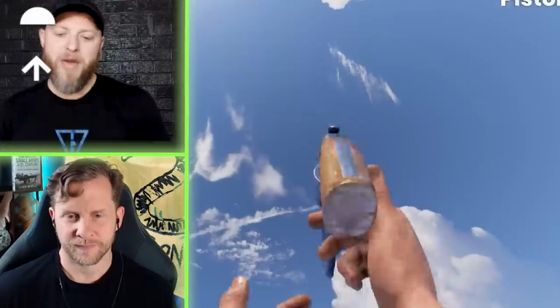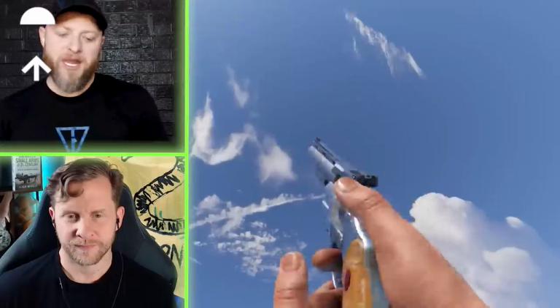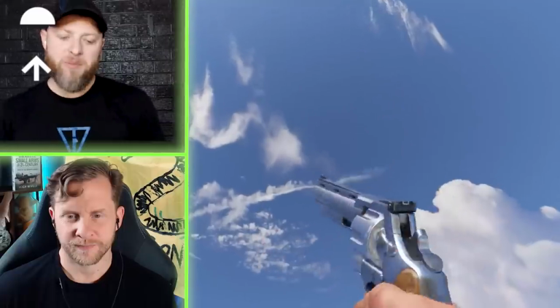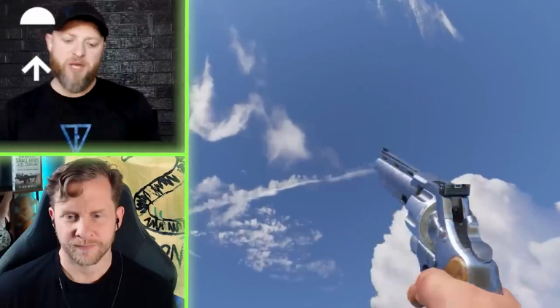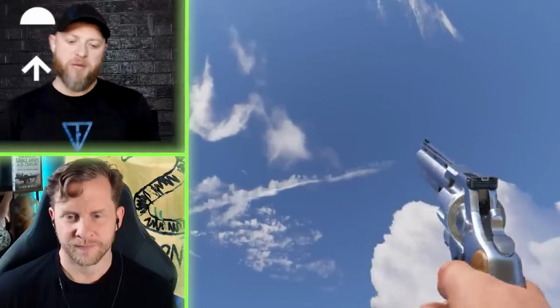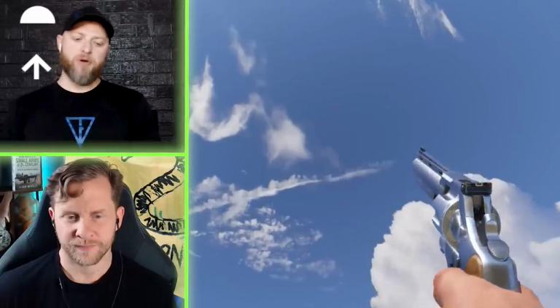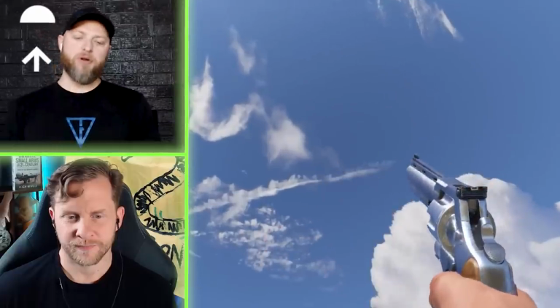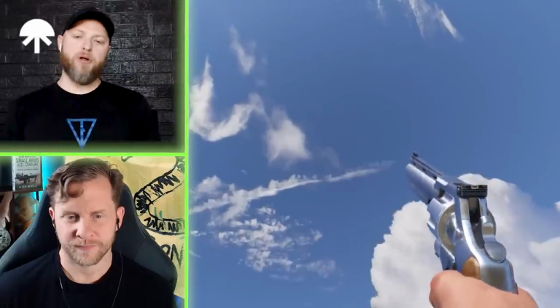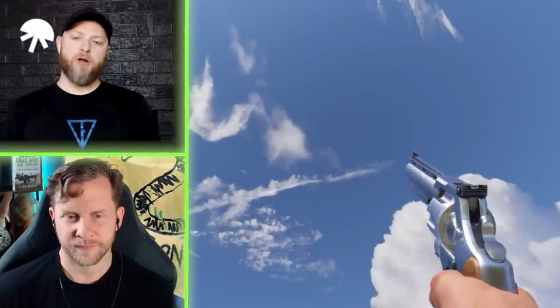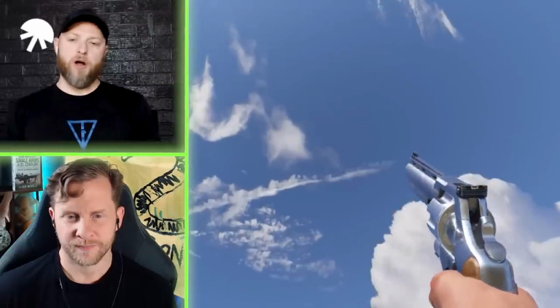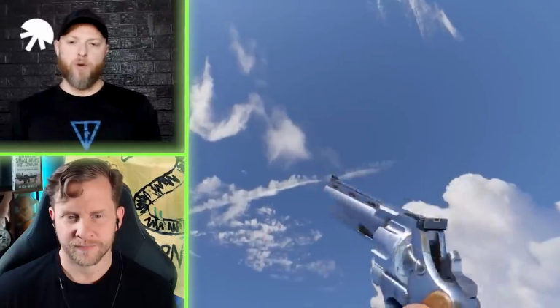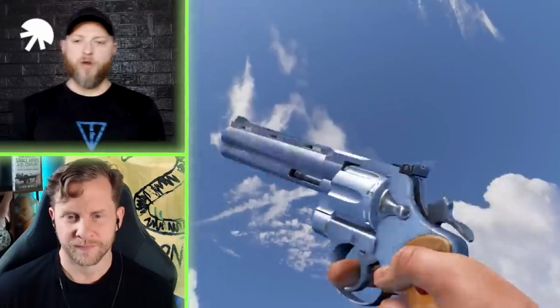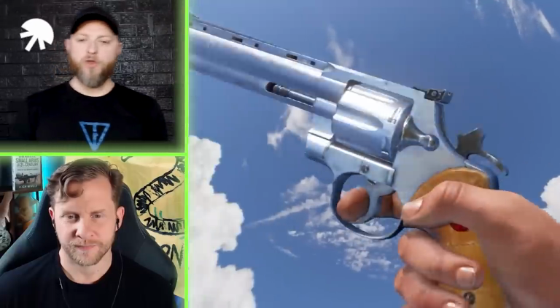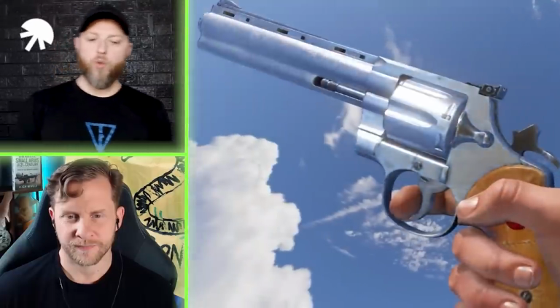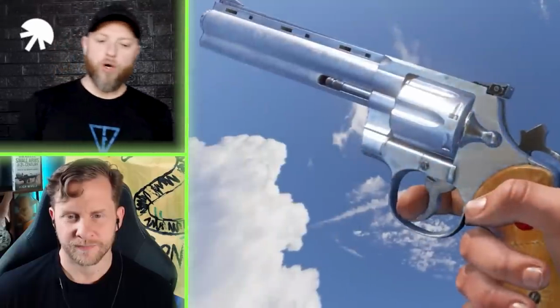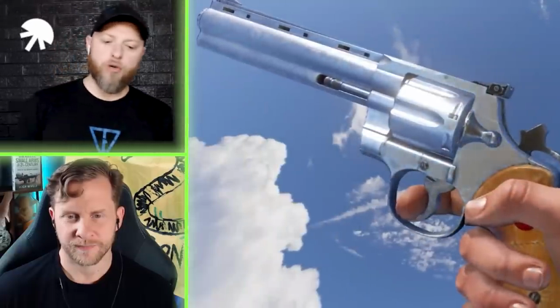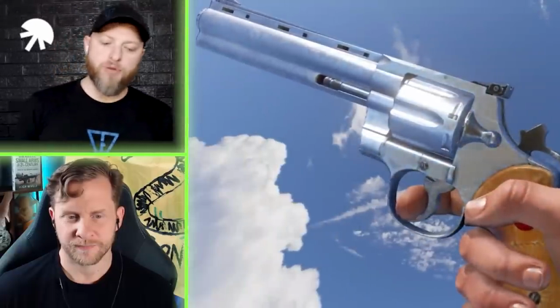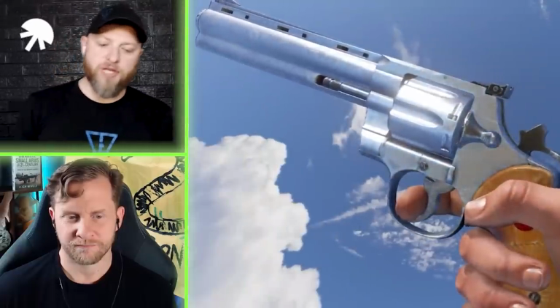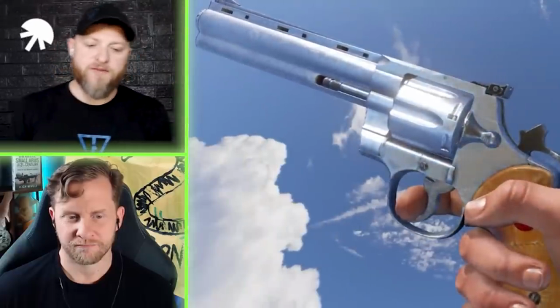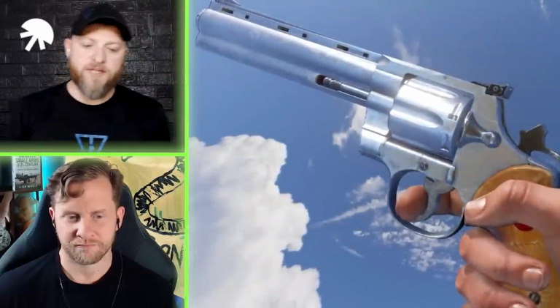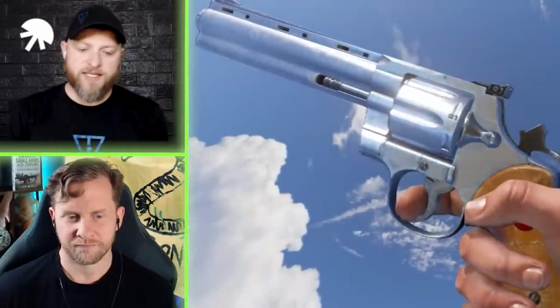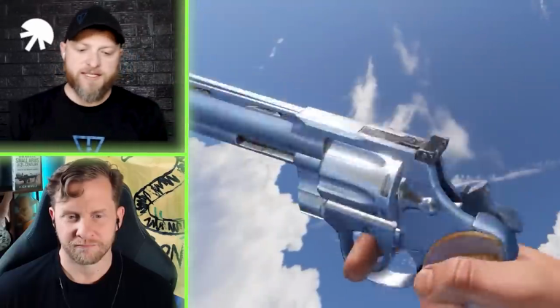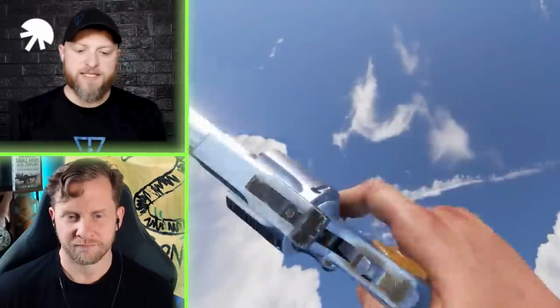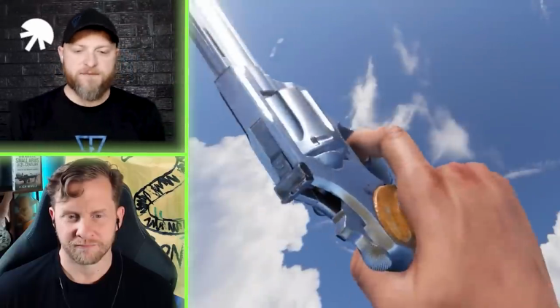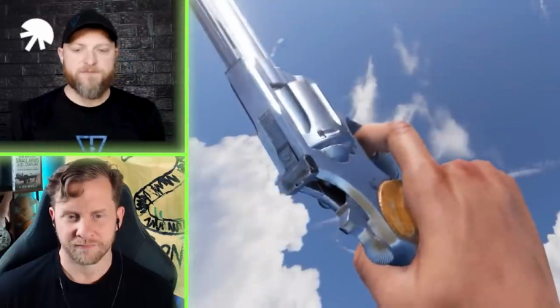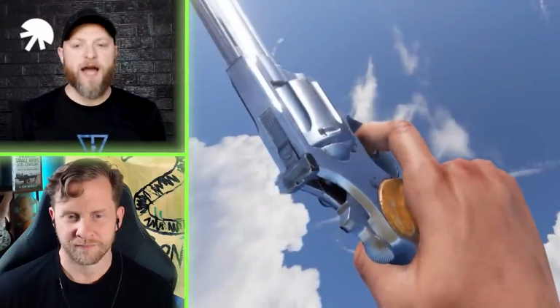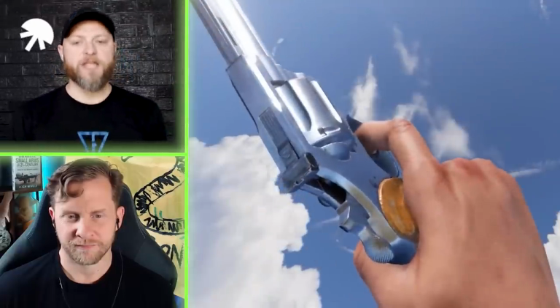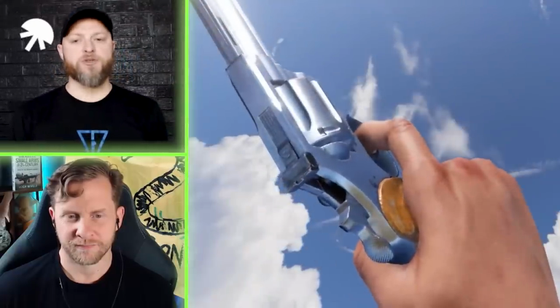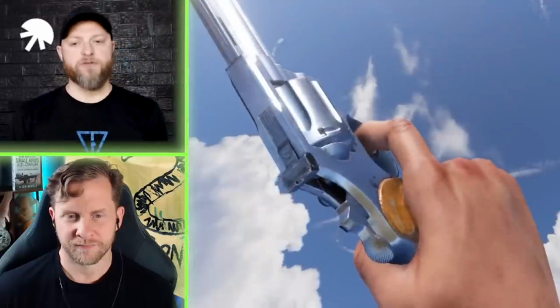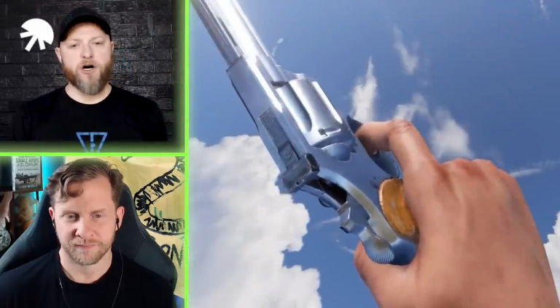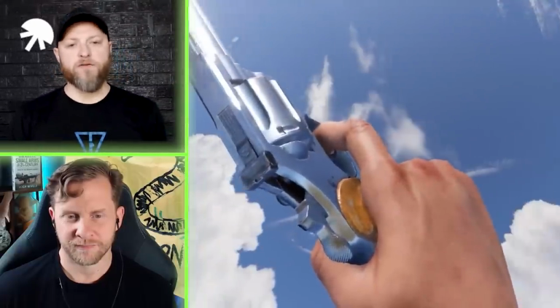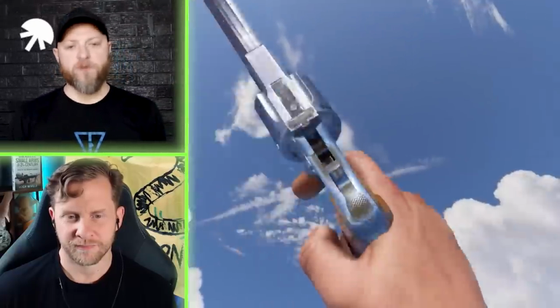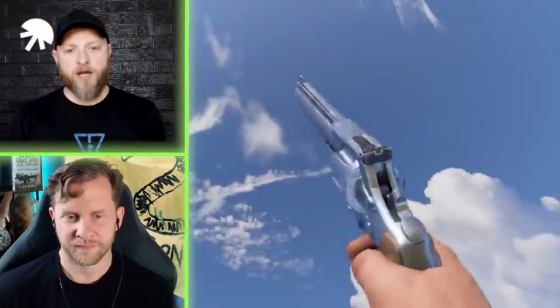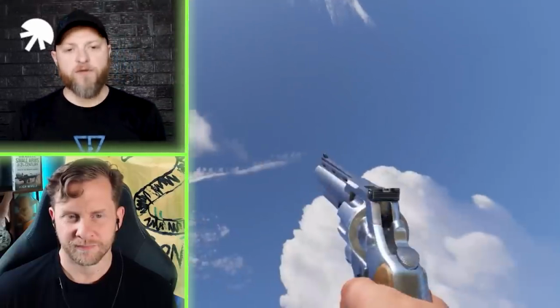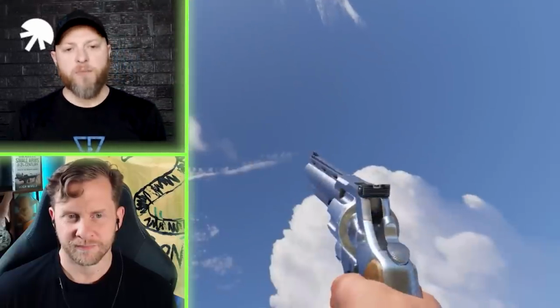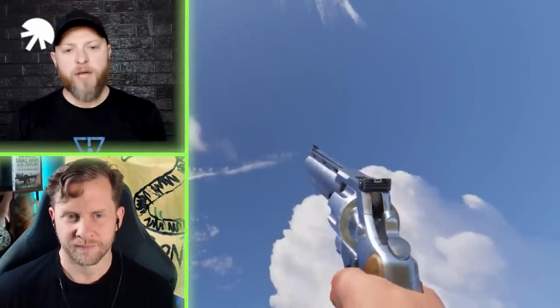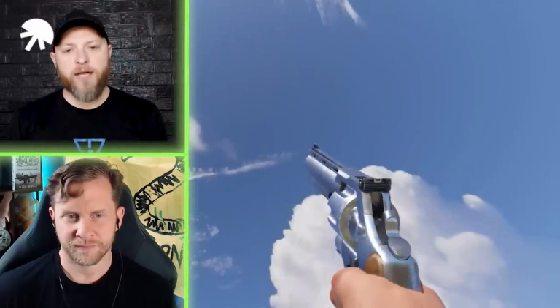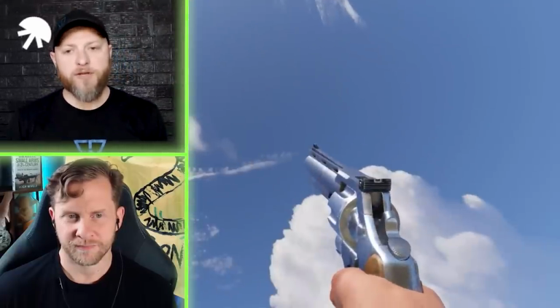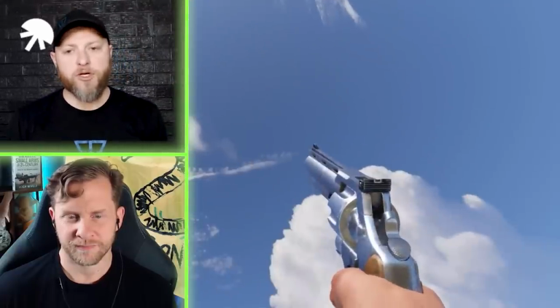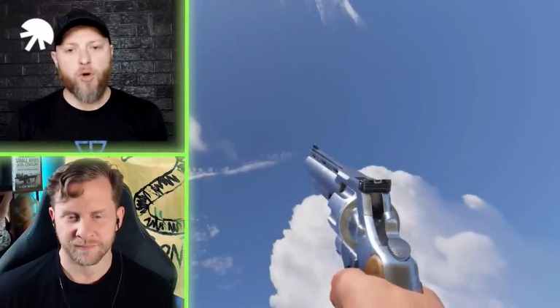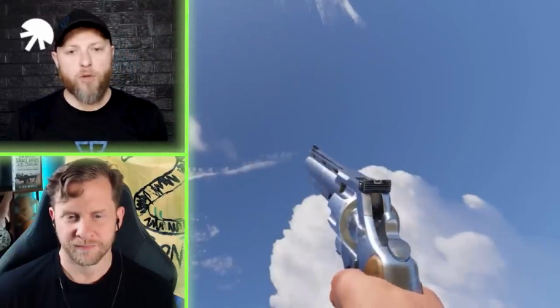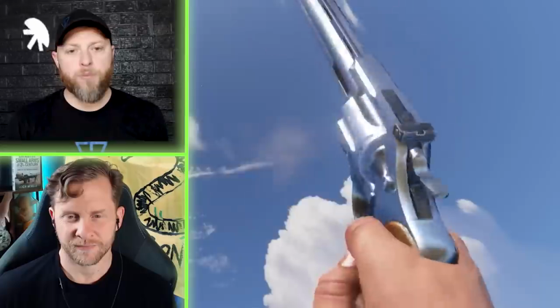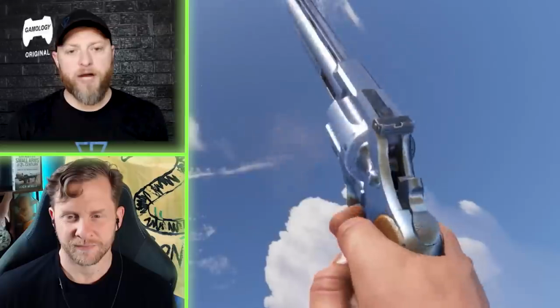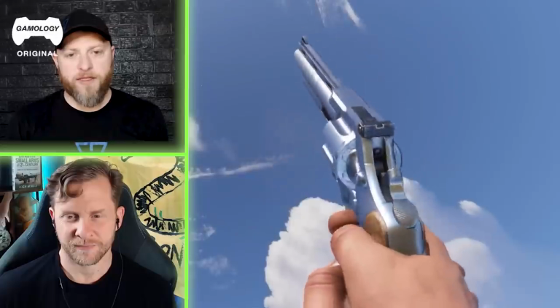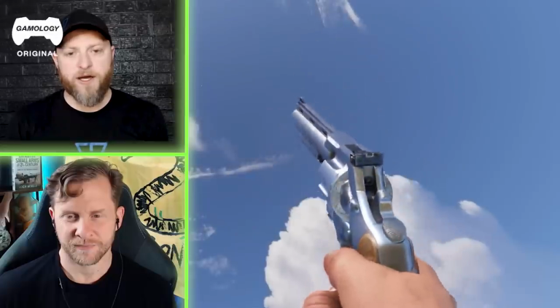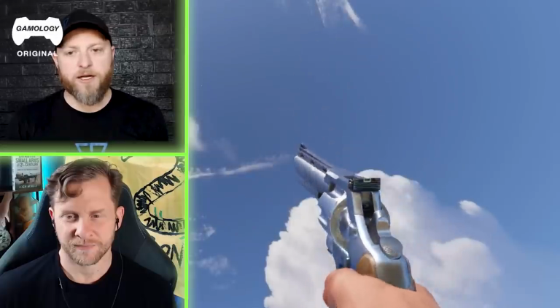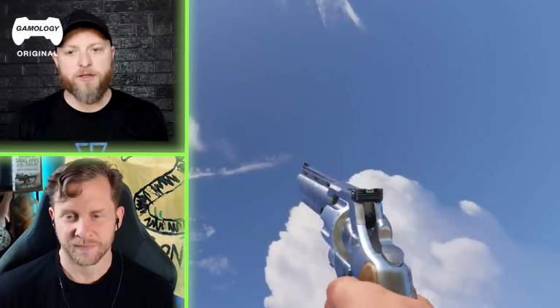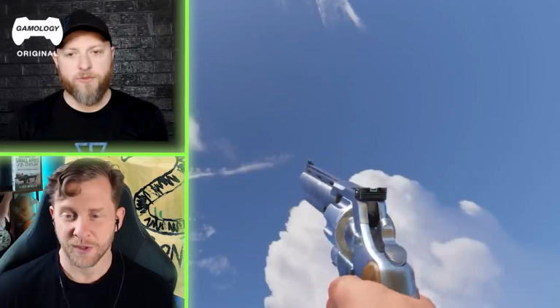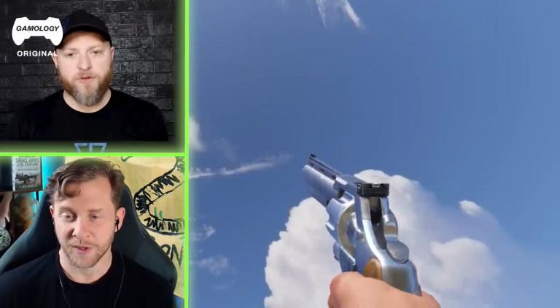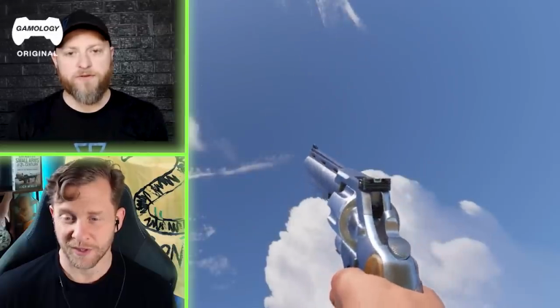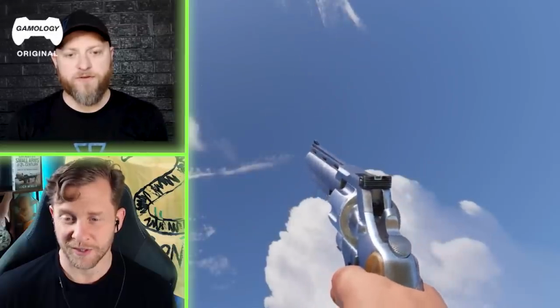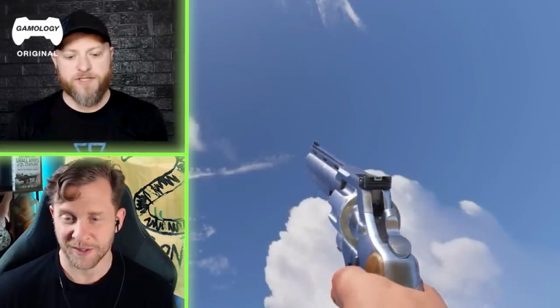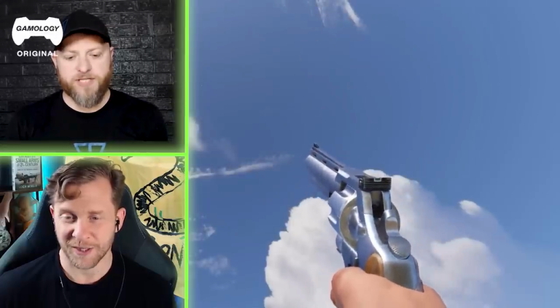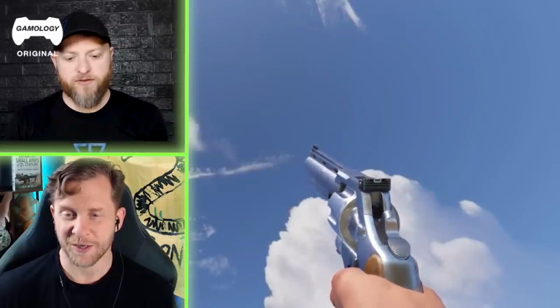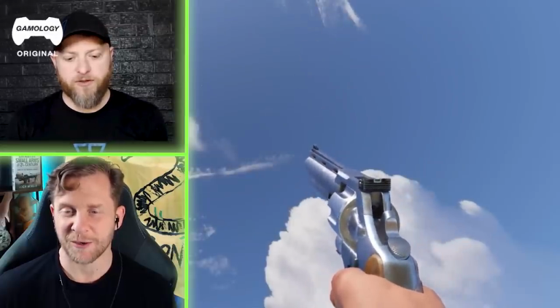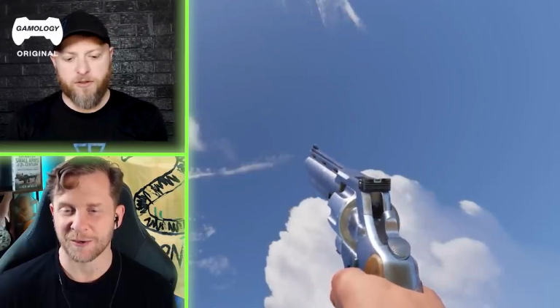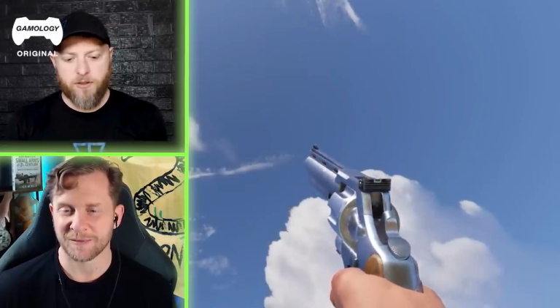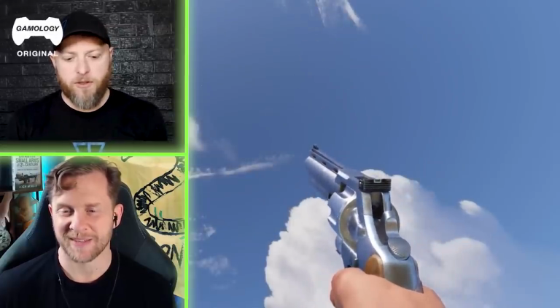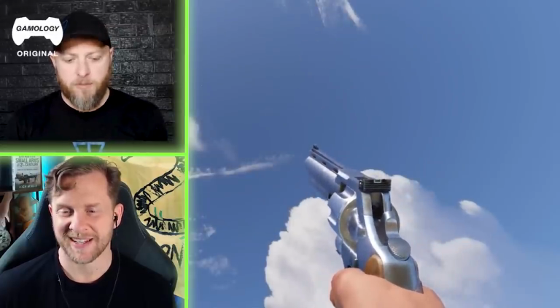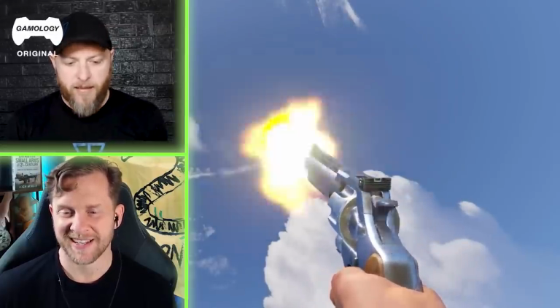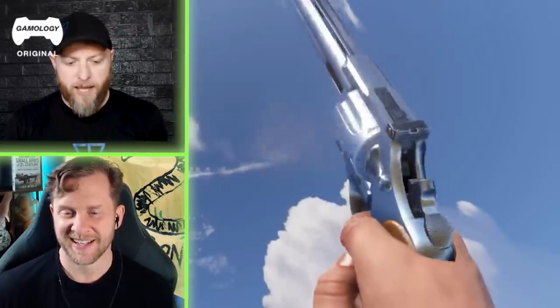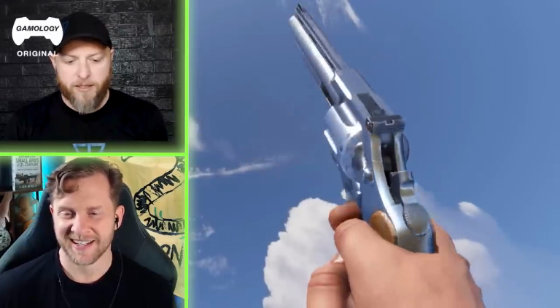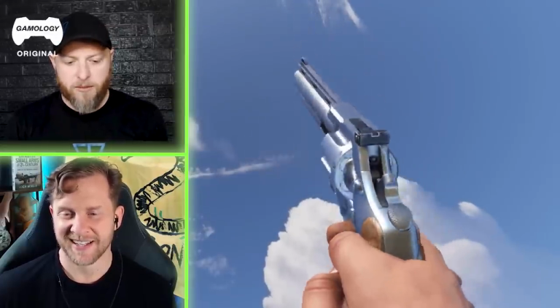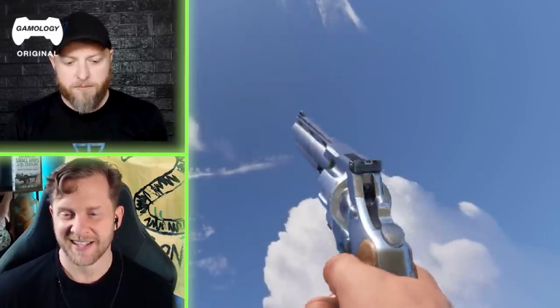Many people around the world believe that this is the finest revolver ever made — the Colt Python in .357 Magnum.